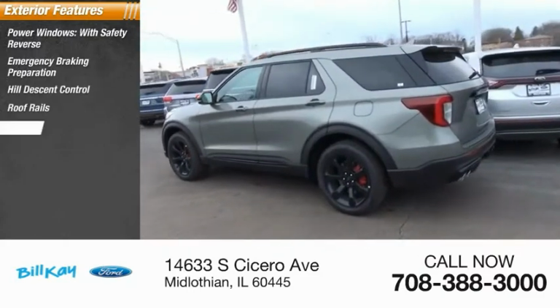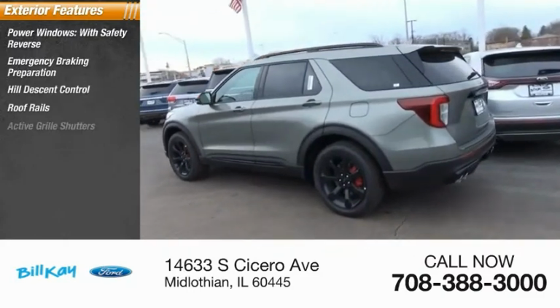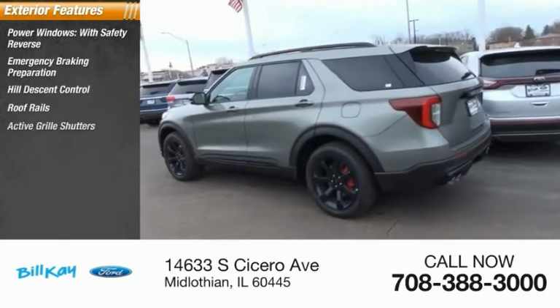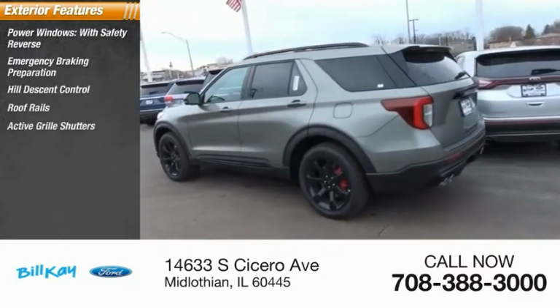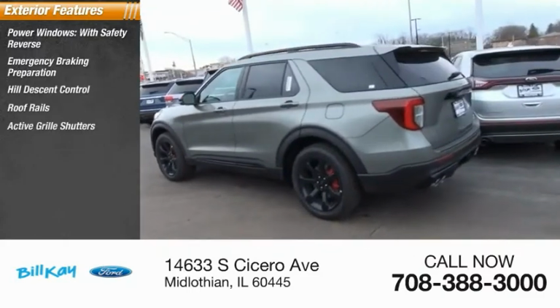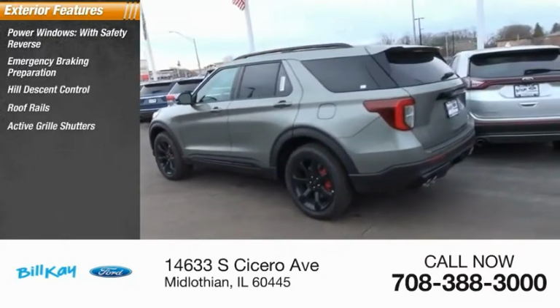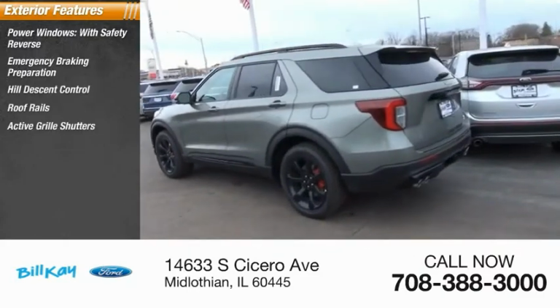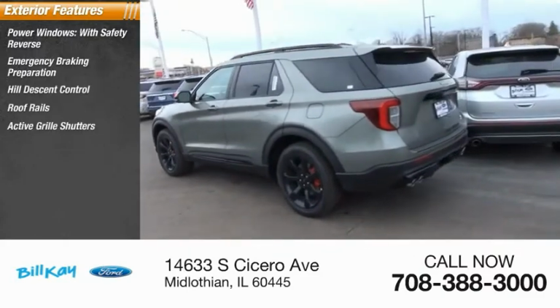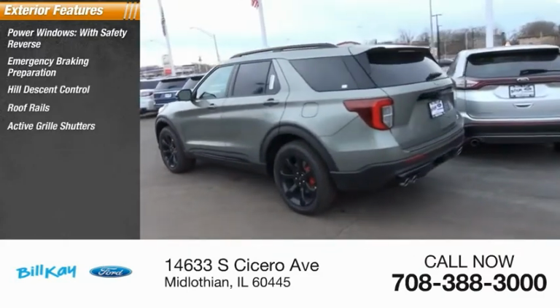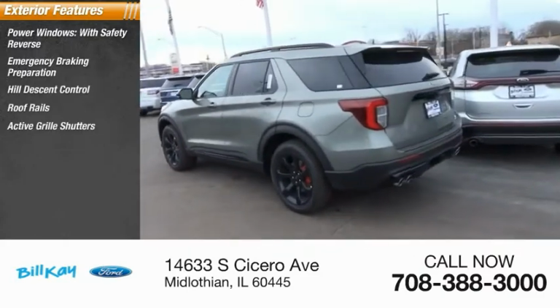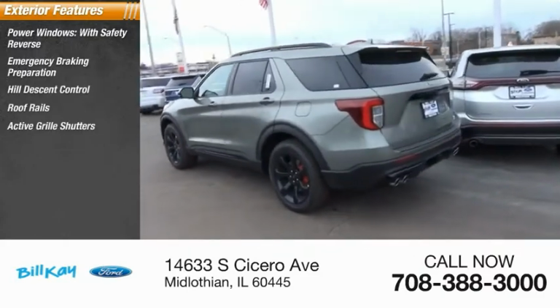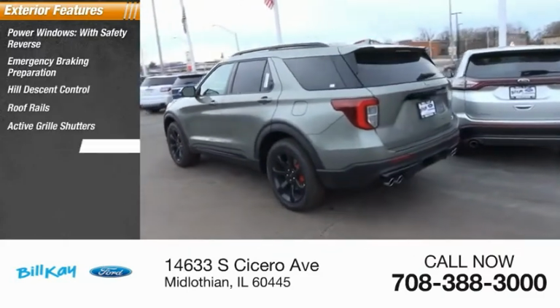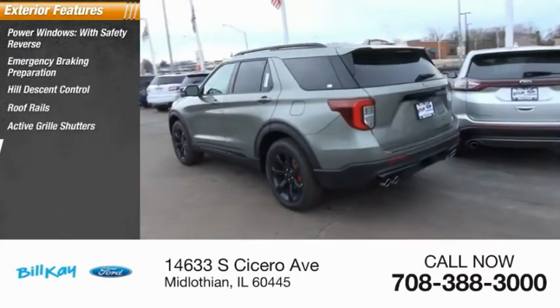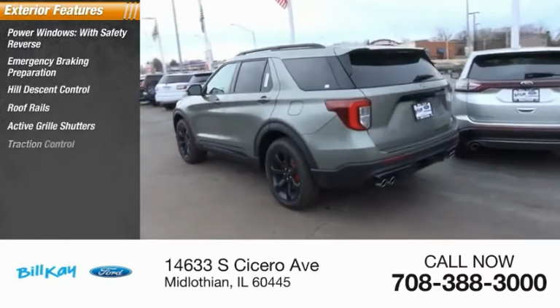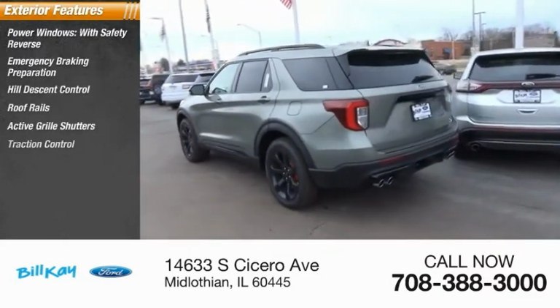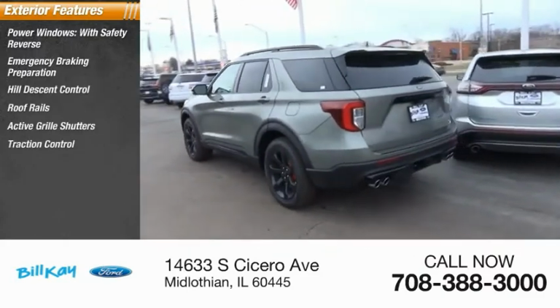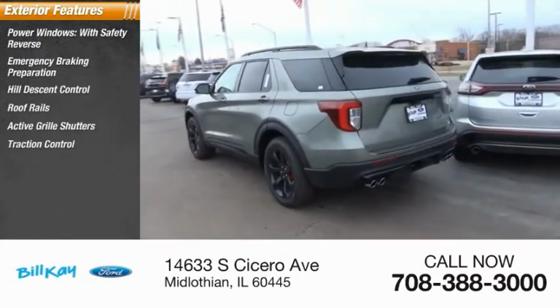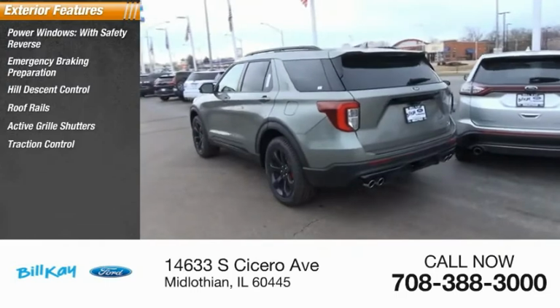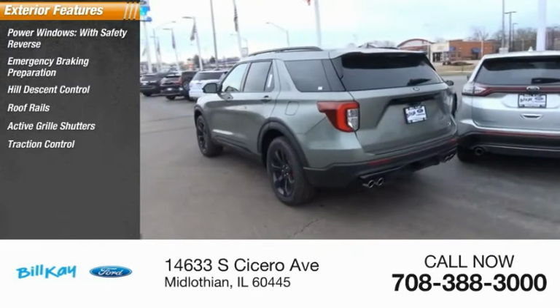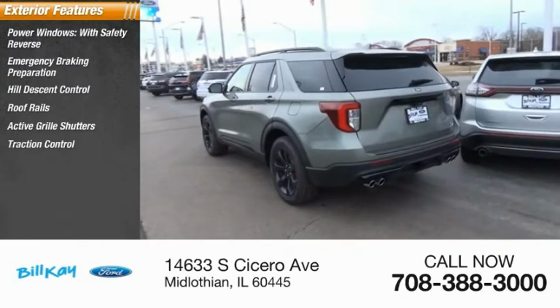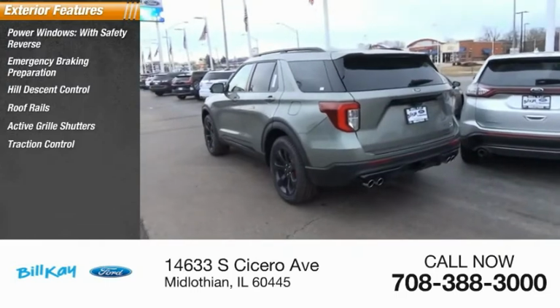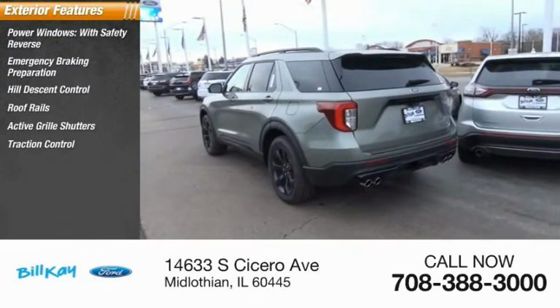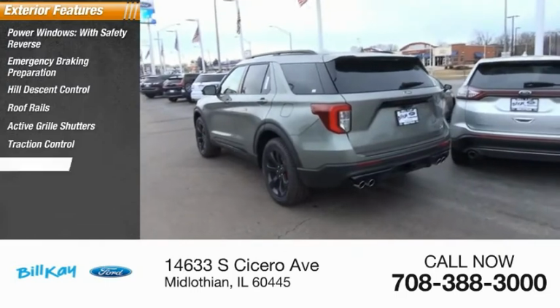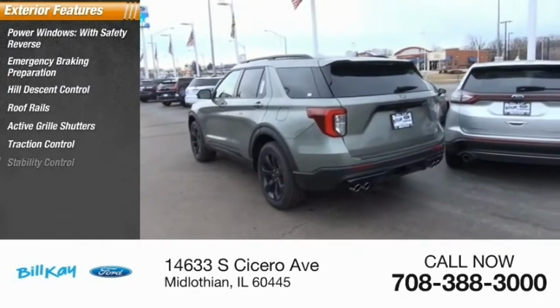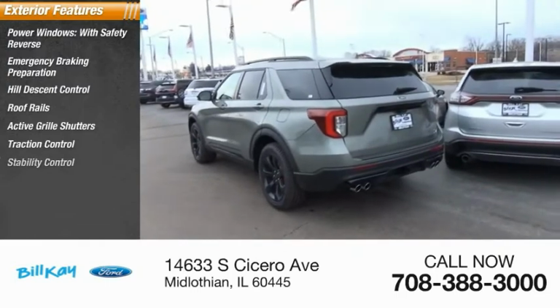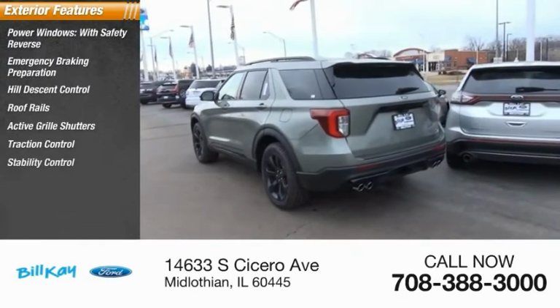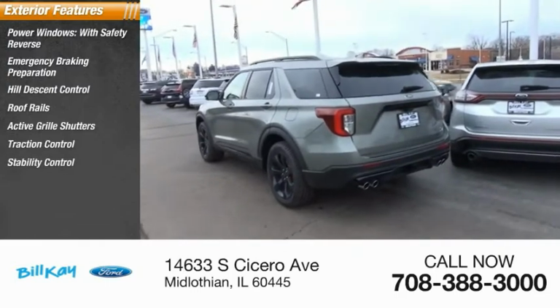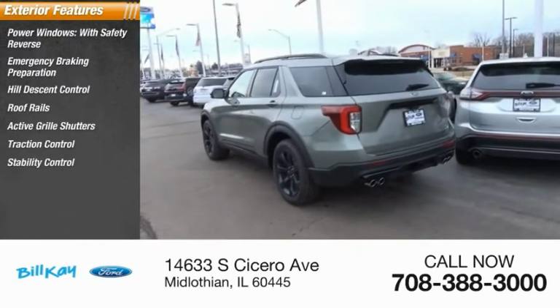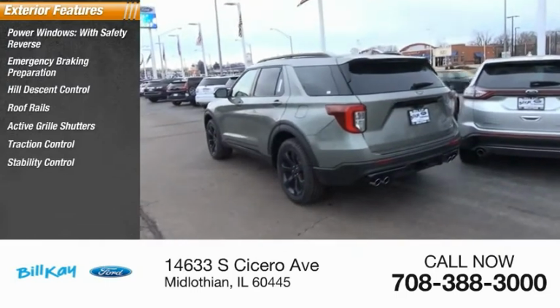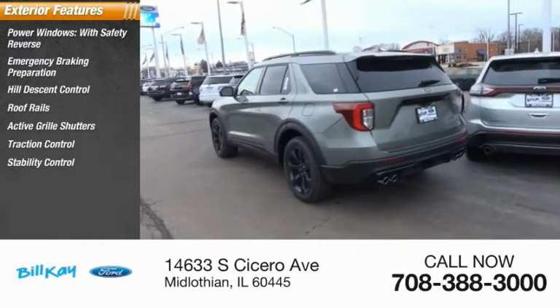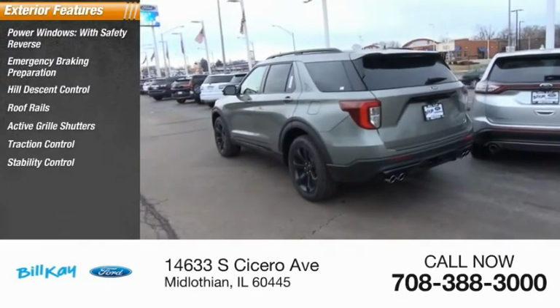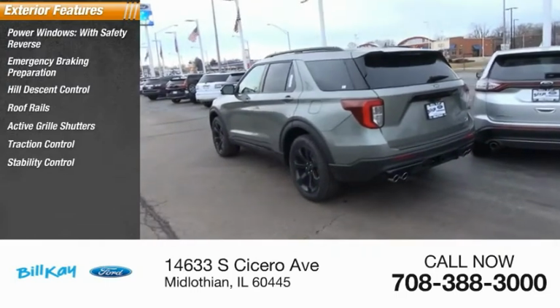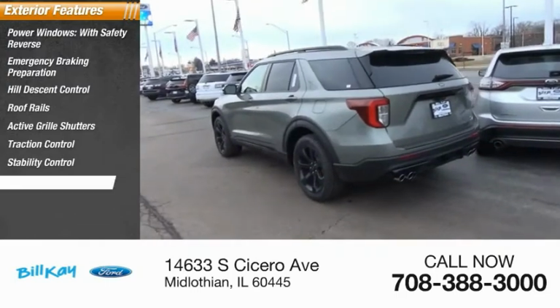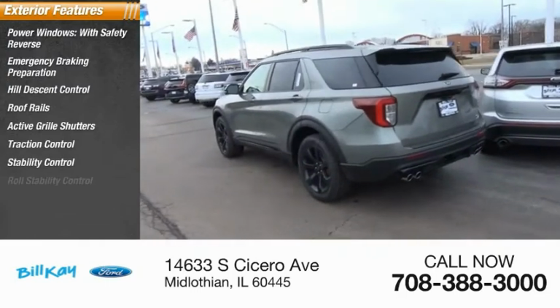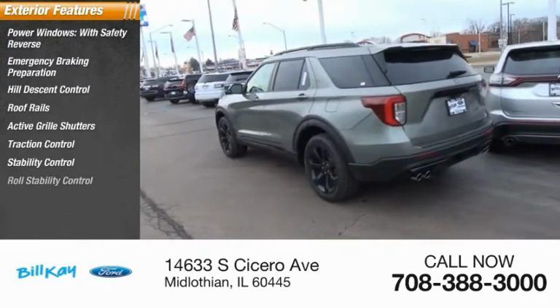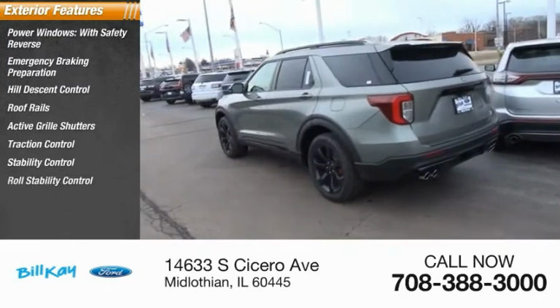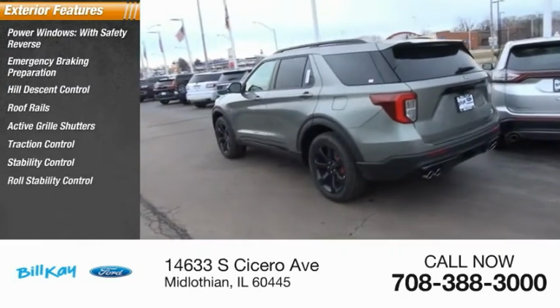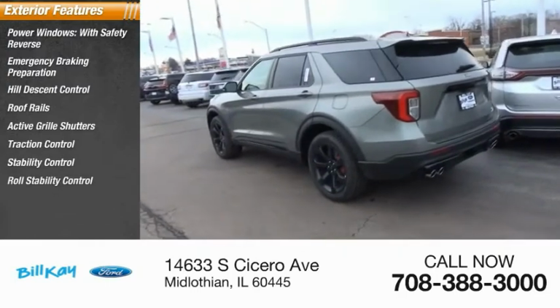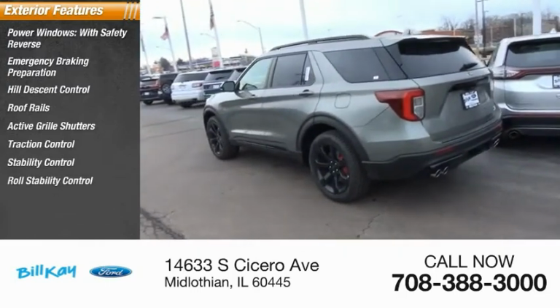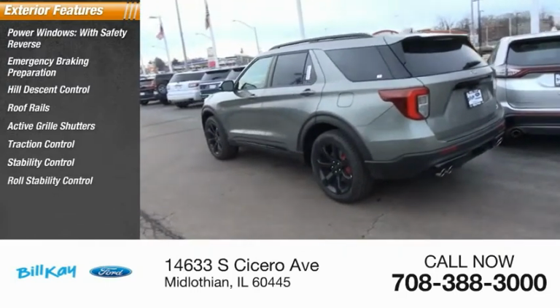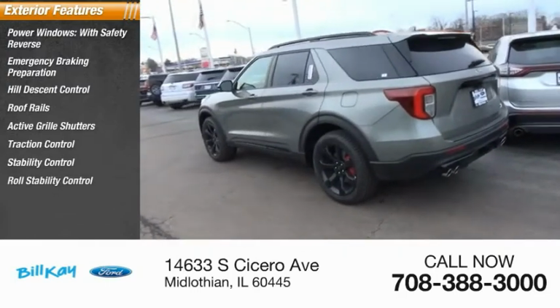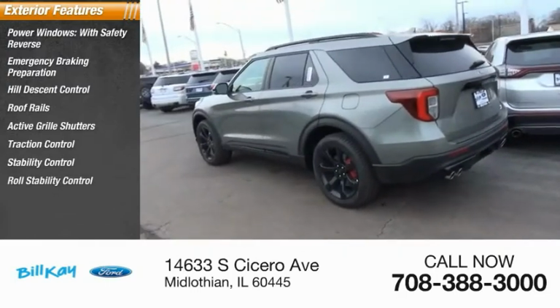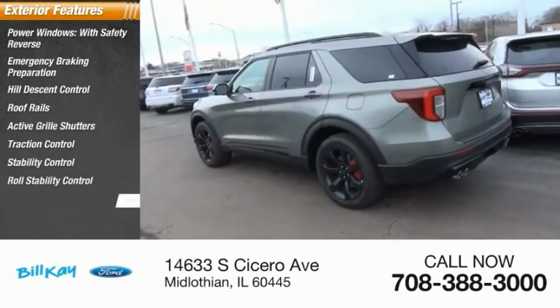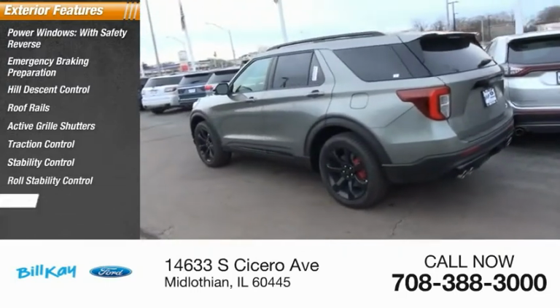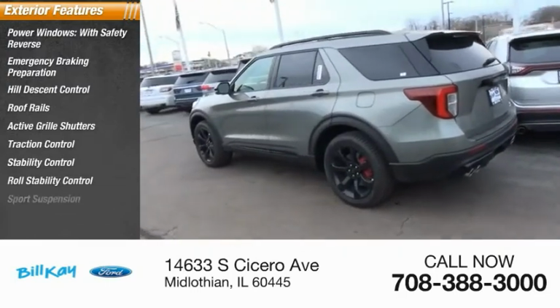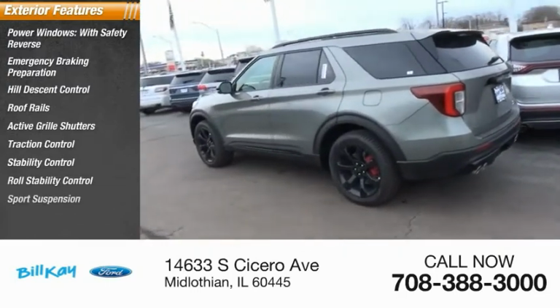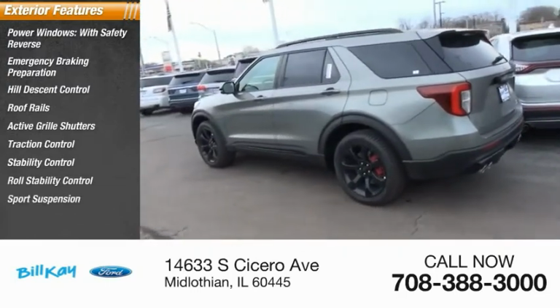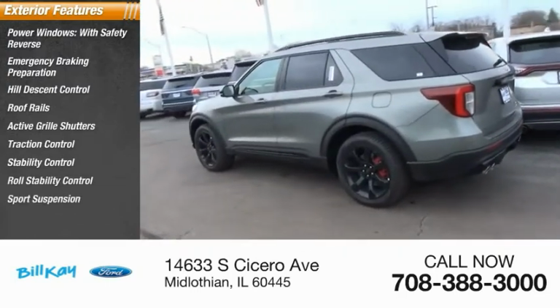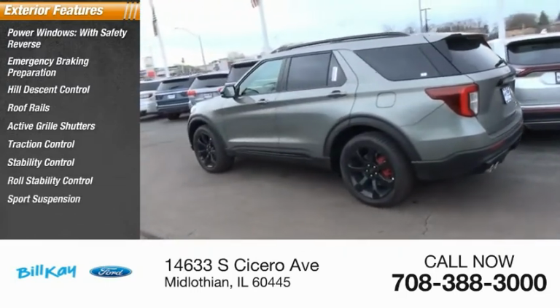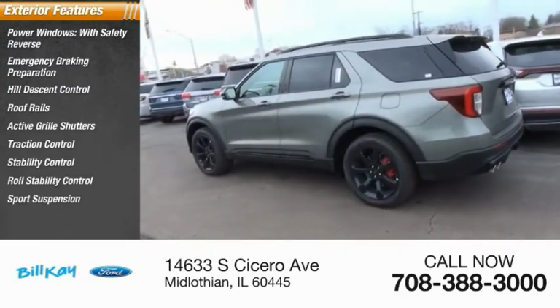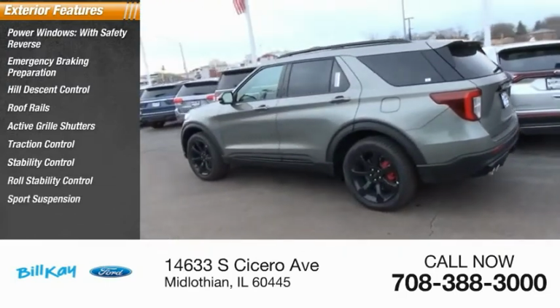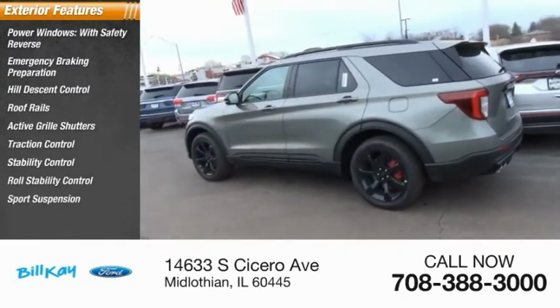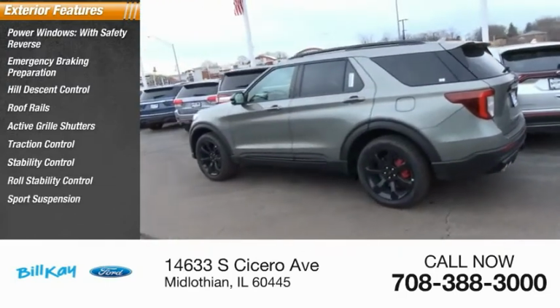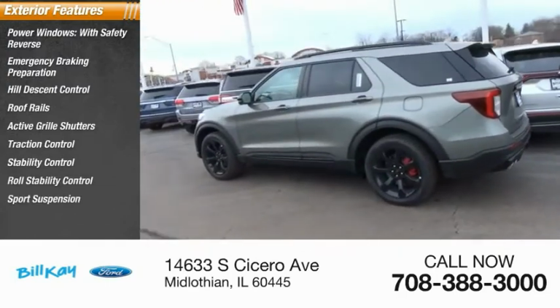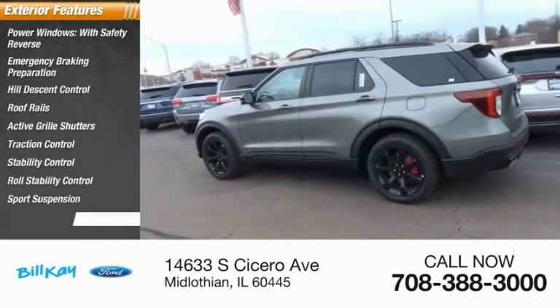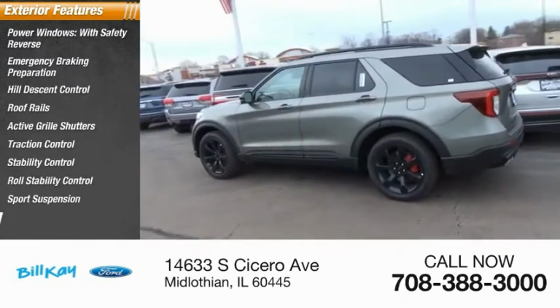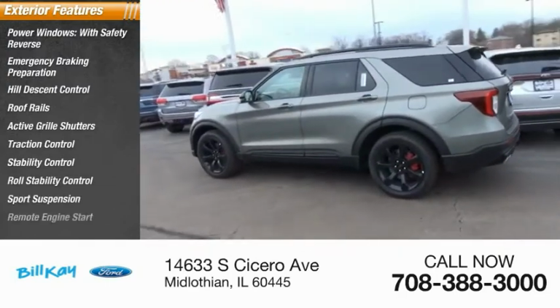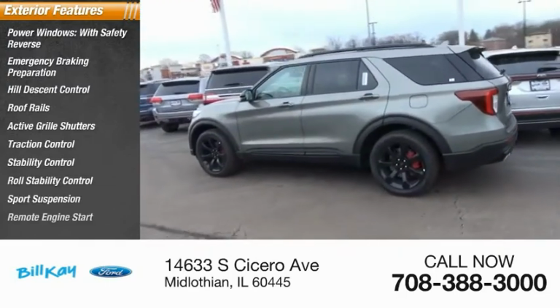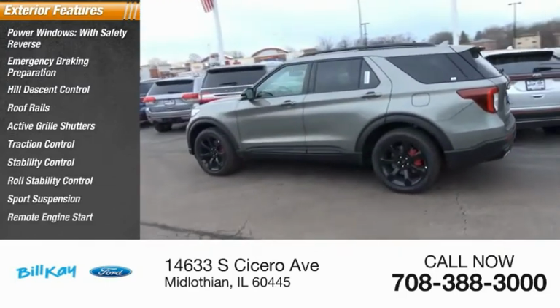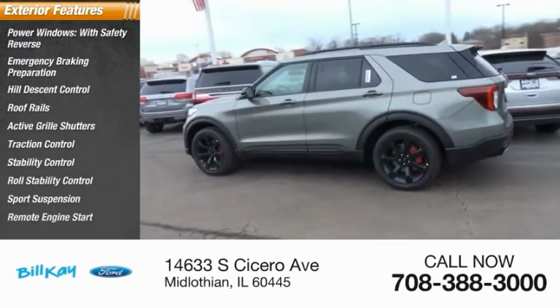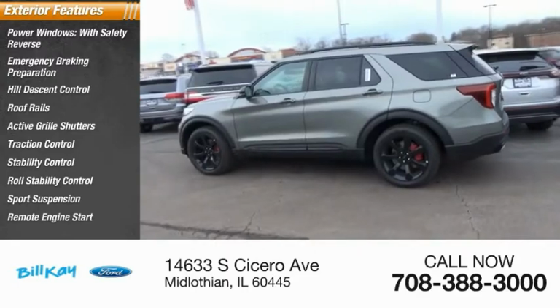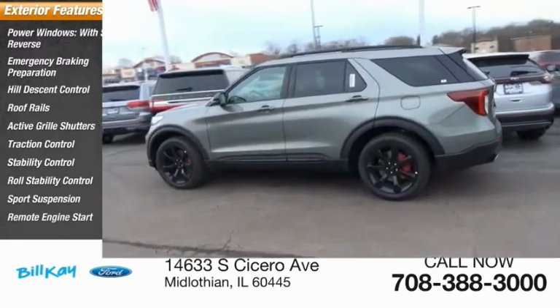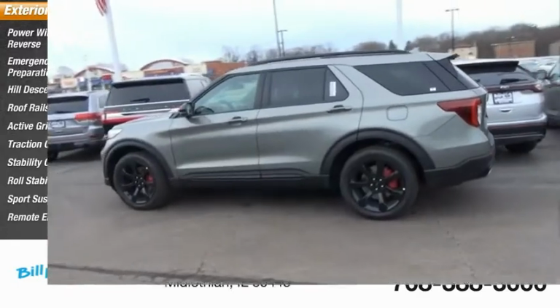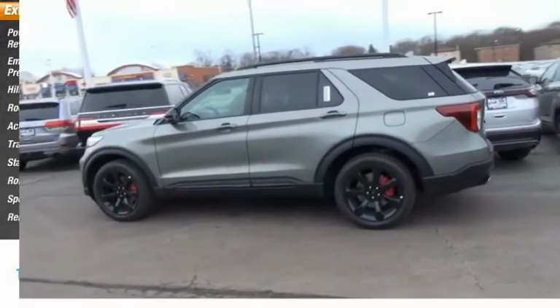Active grille shutters, traction control, stability control, roll stability control, sport suspension, remote engine start.